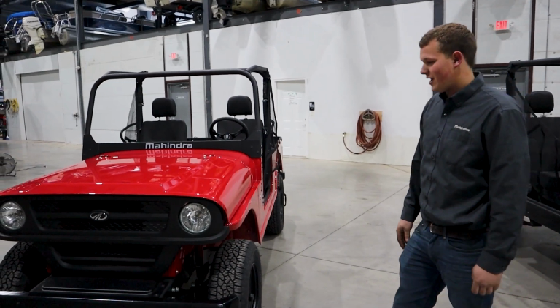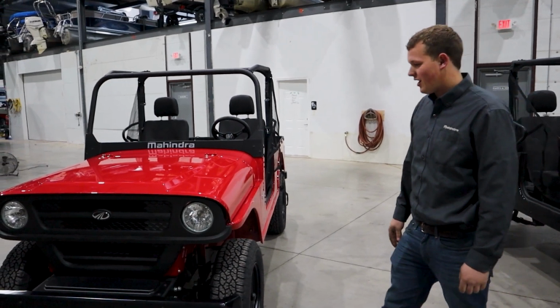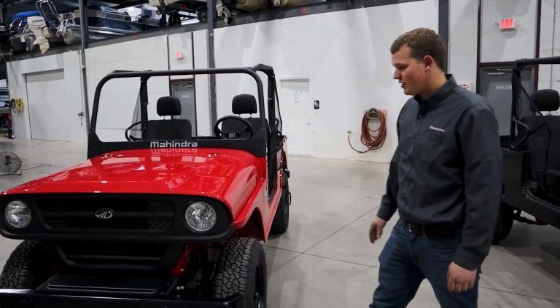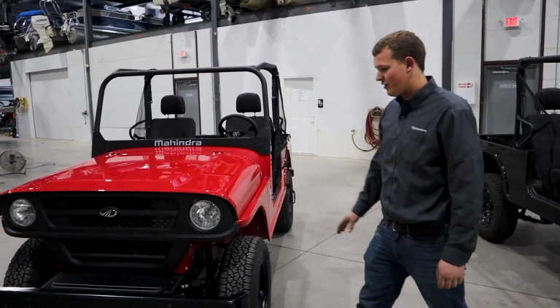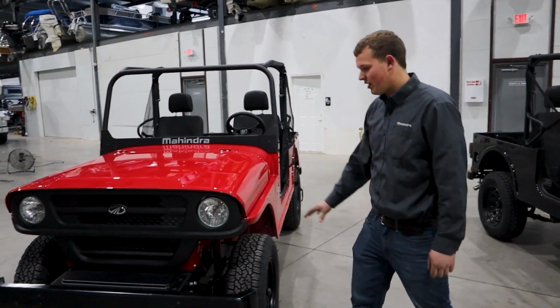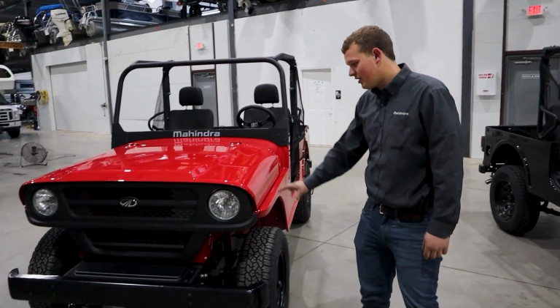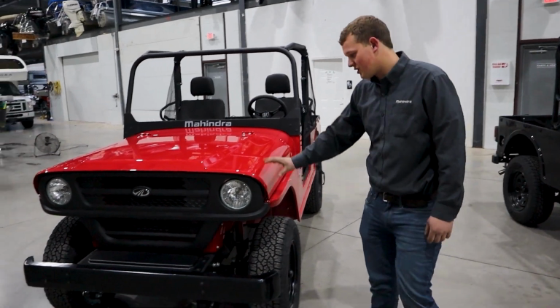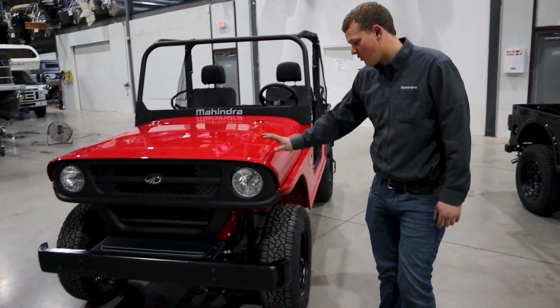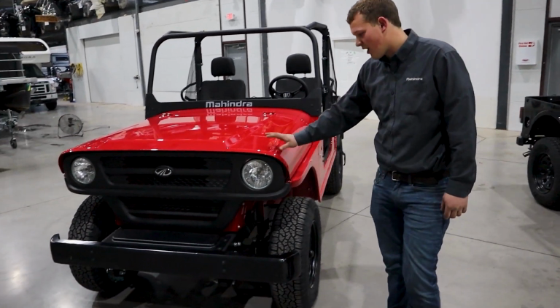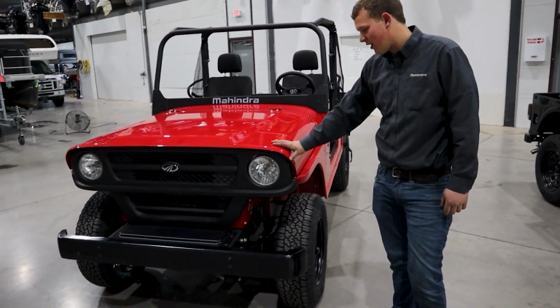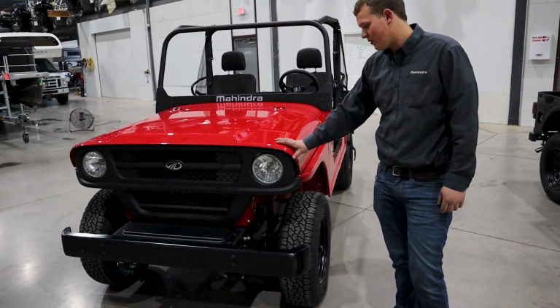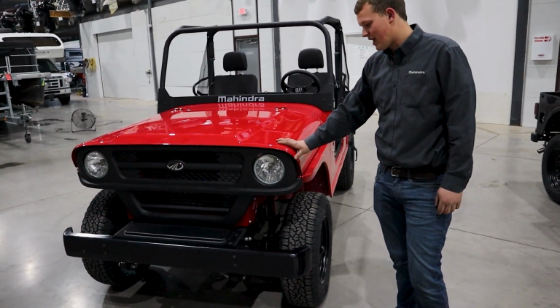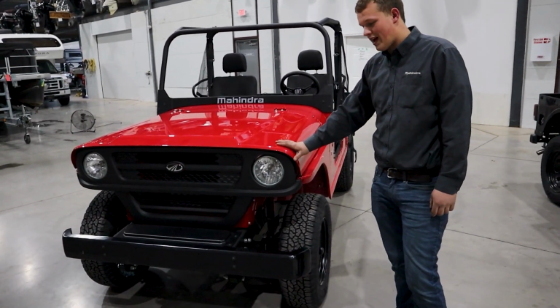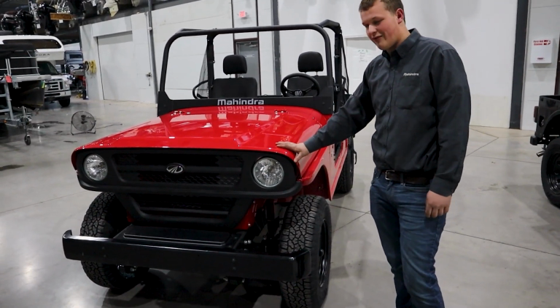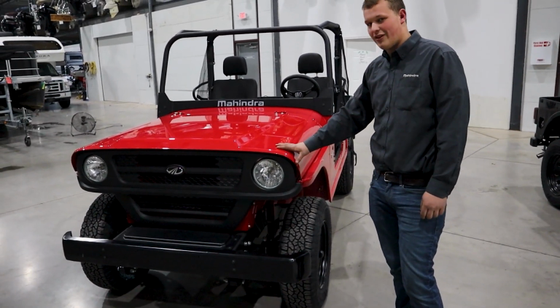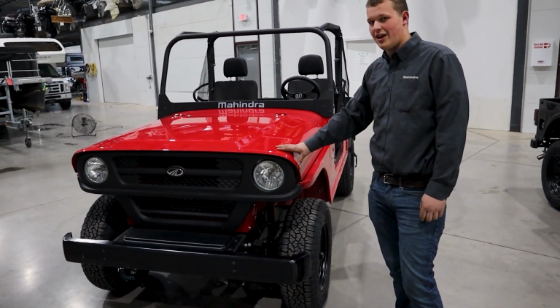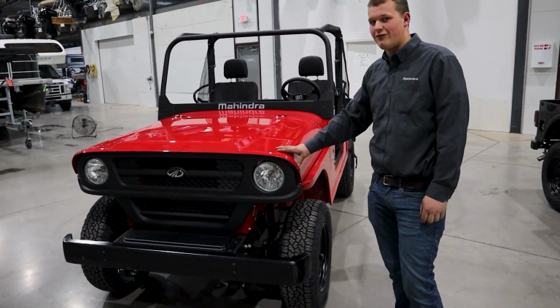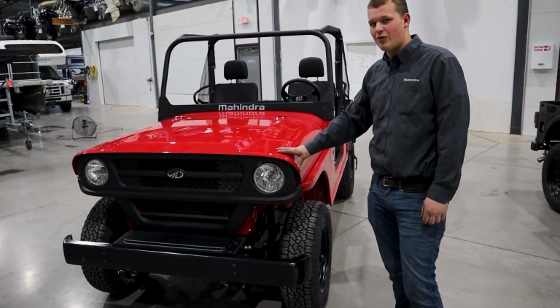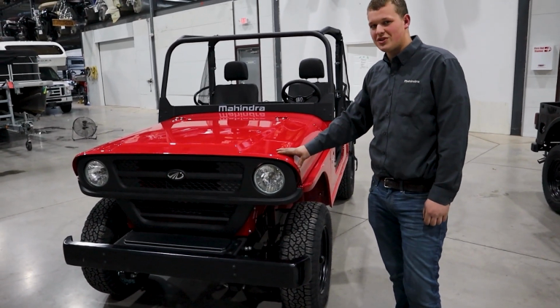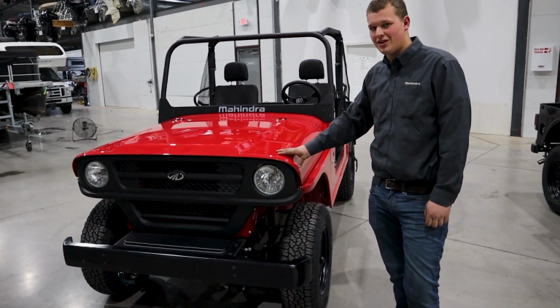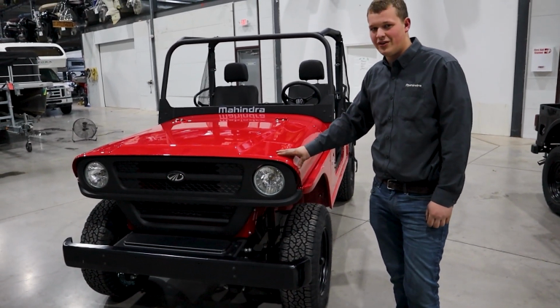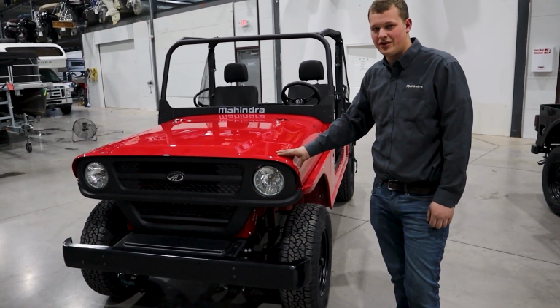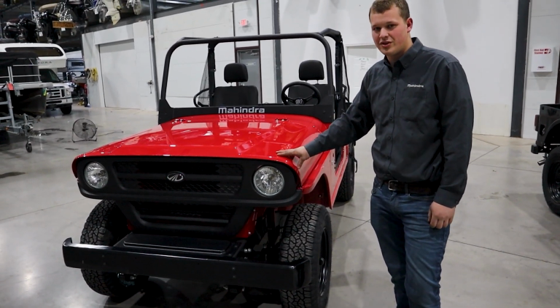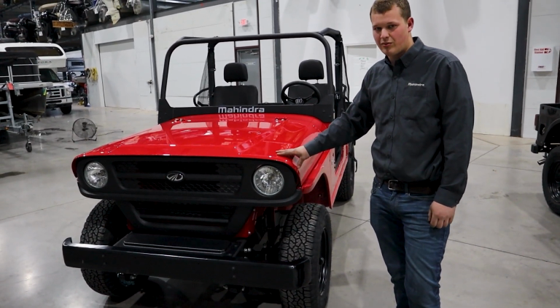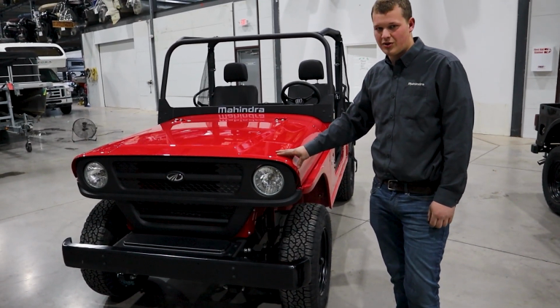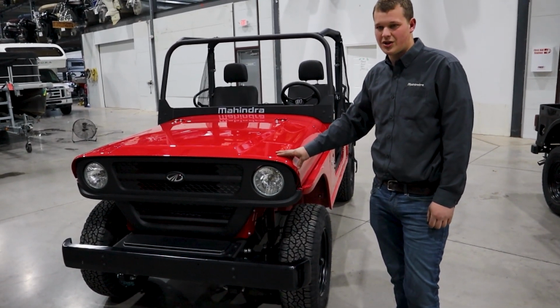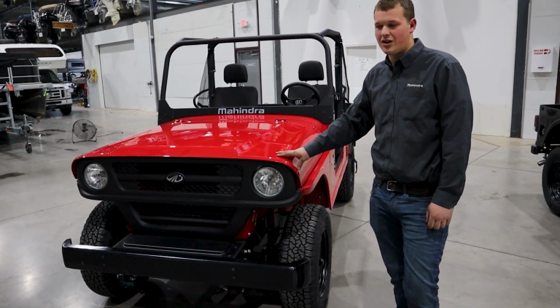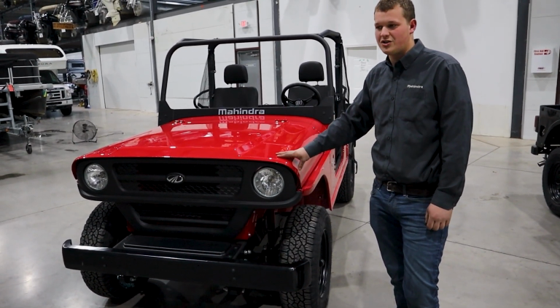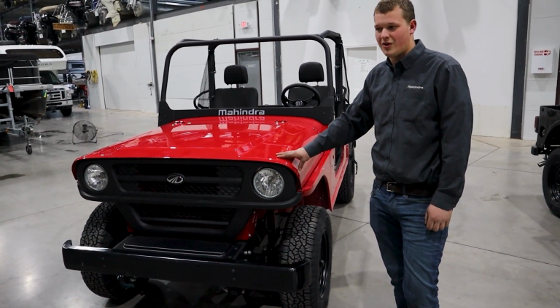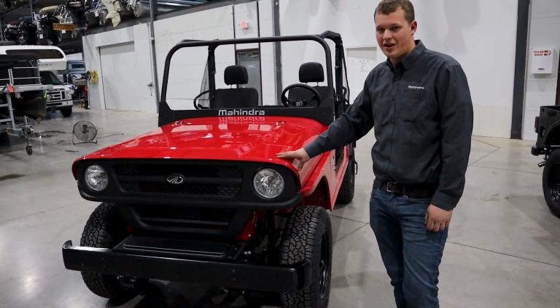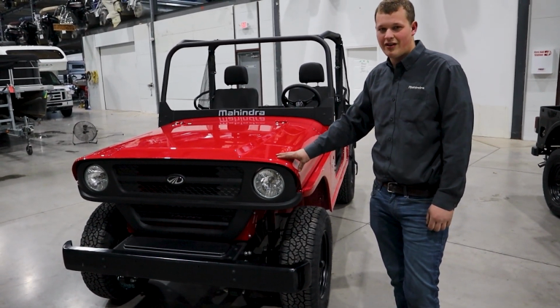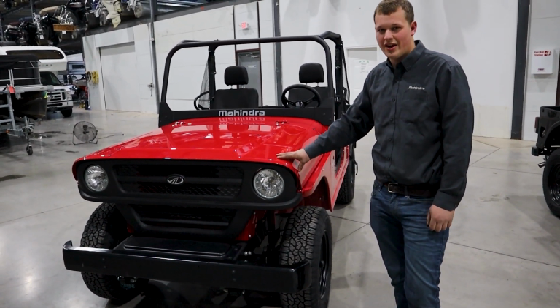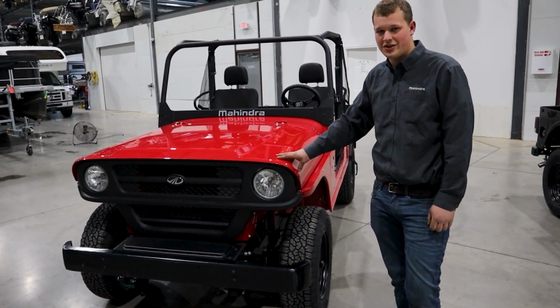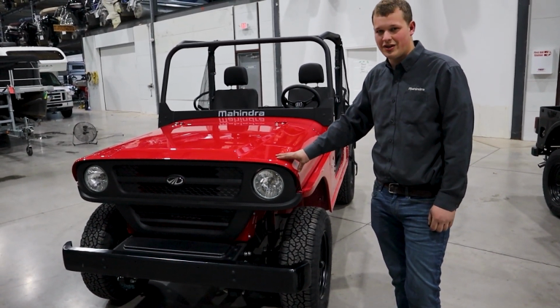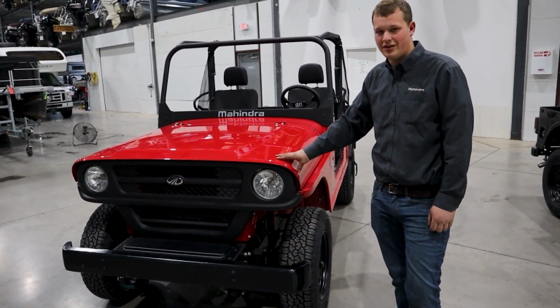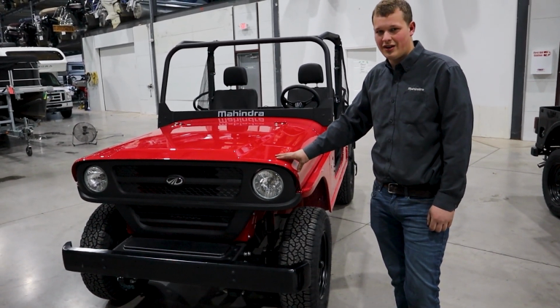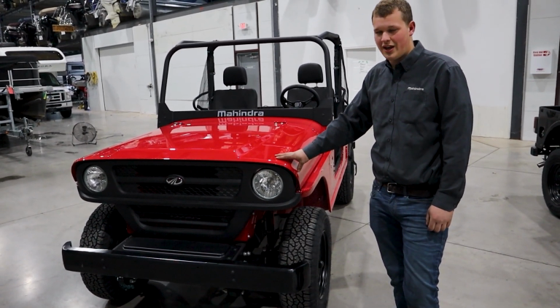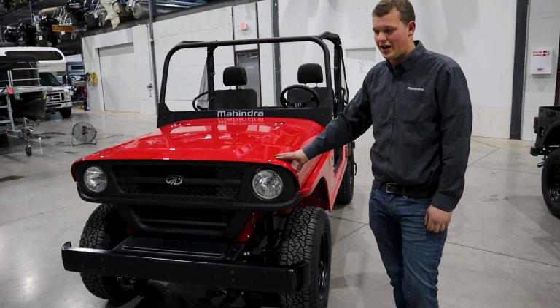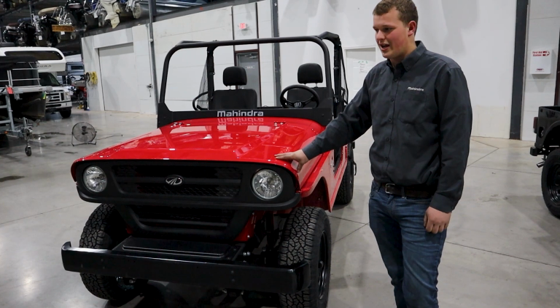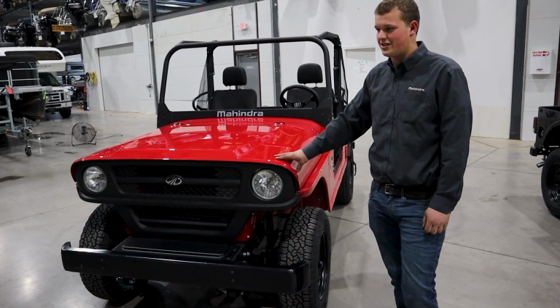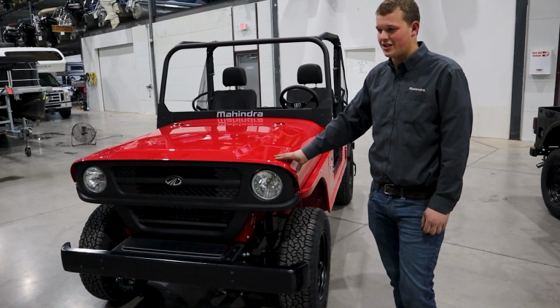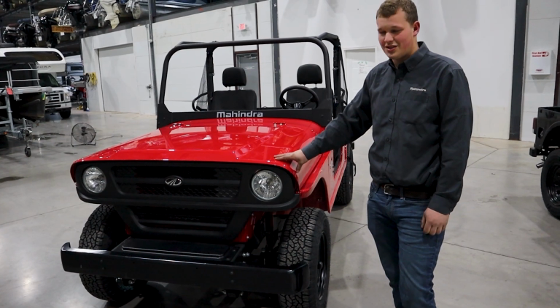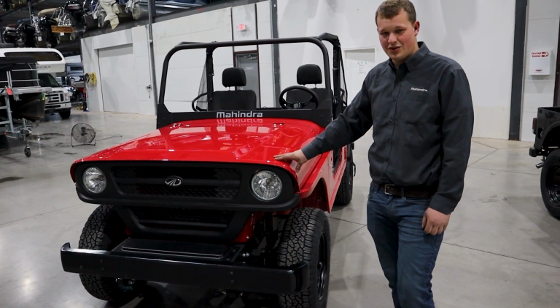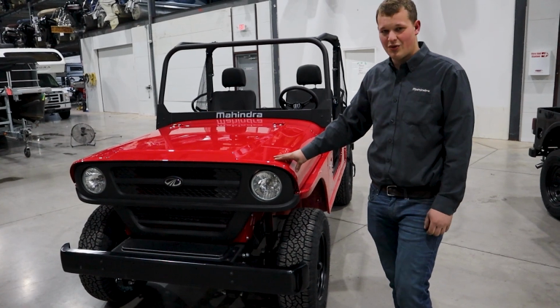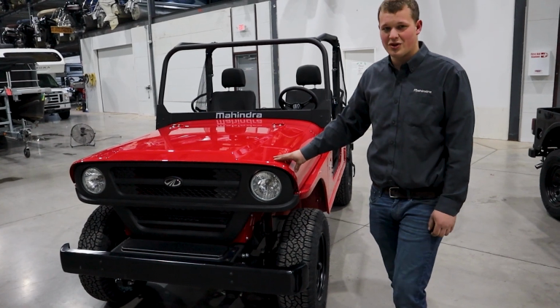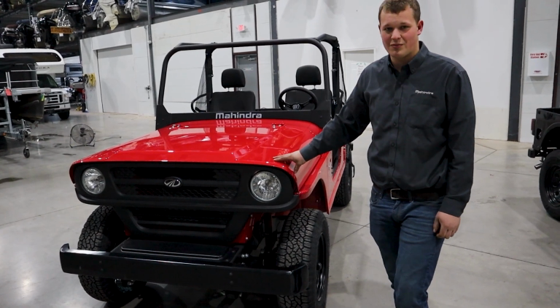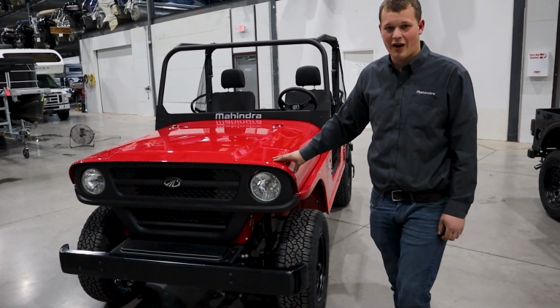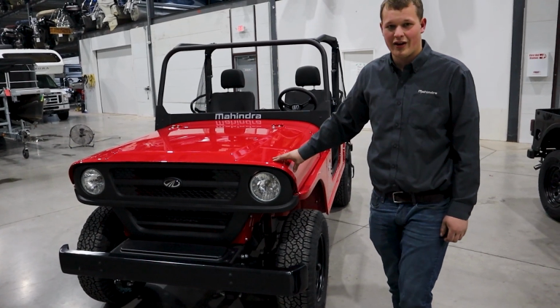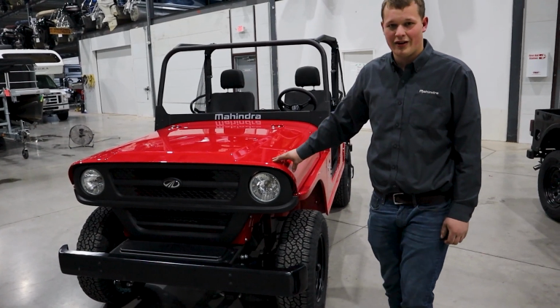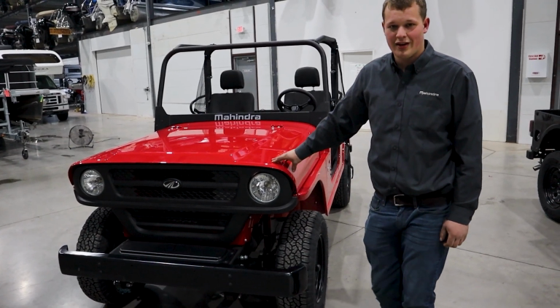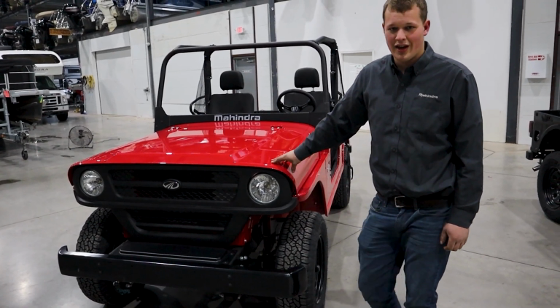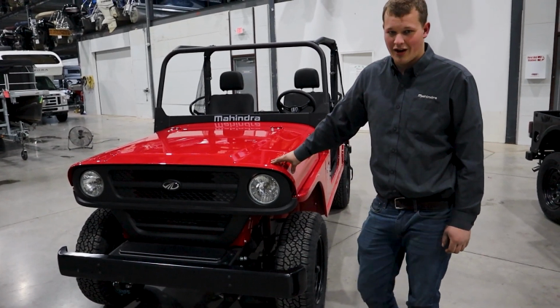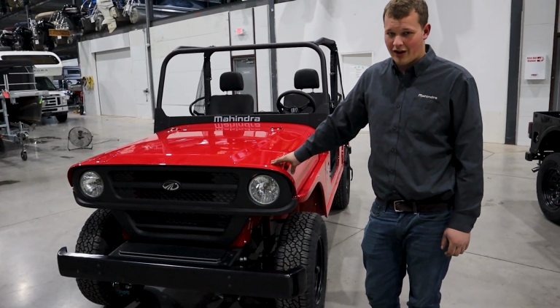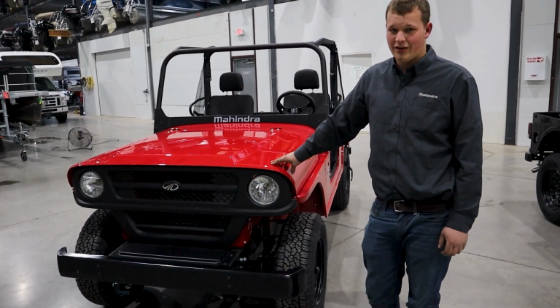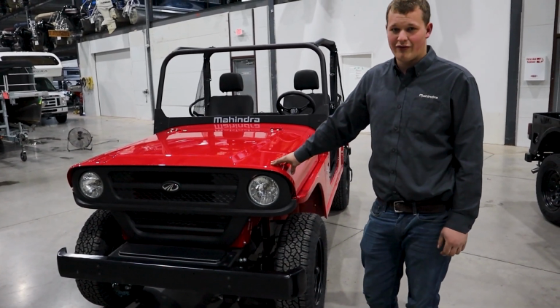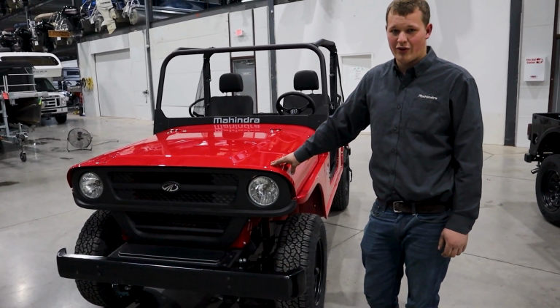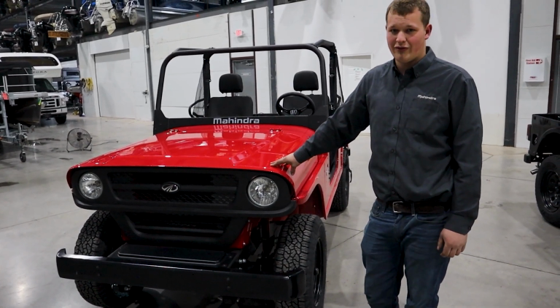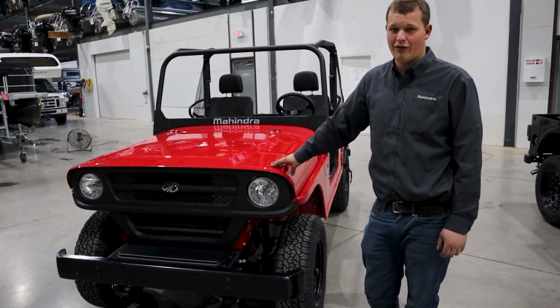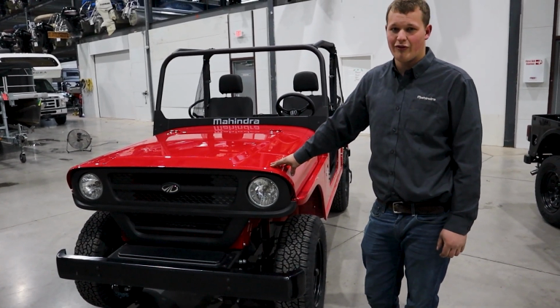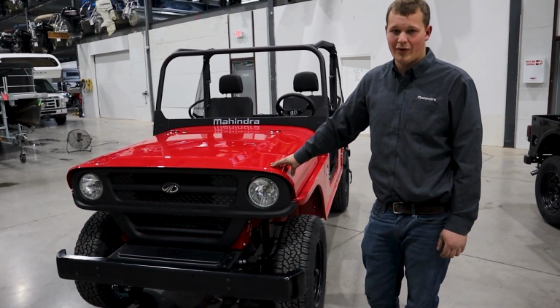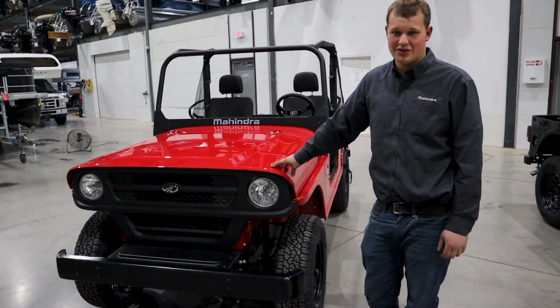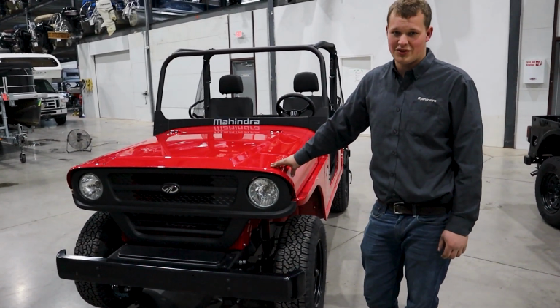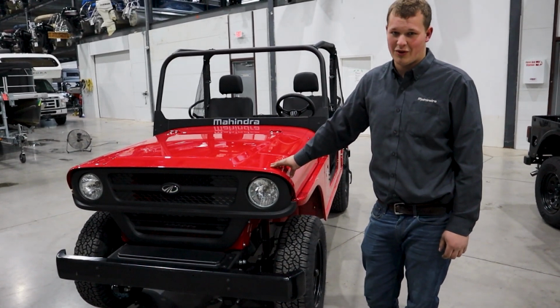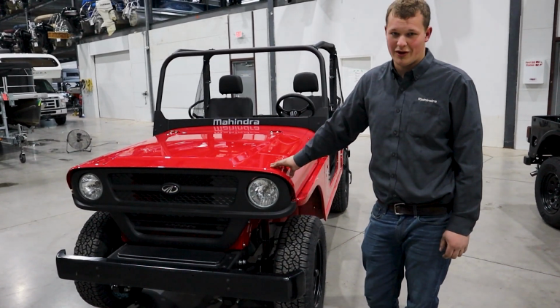Under the hood we have a four-cylinder turbocharged Mahindra engine. It has 62 horsepower and 144 foot-pounds of torque.